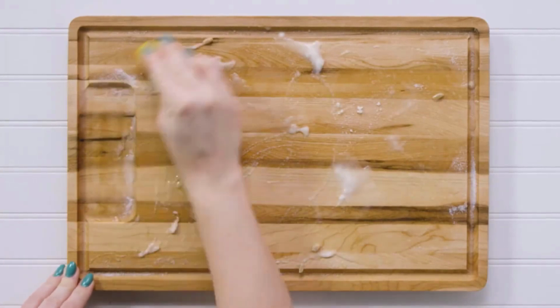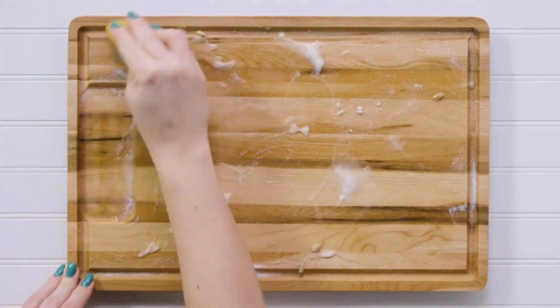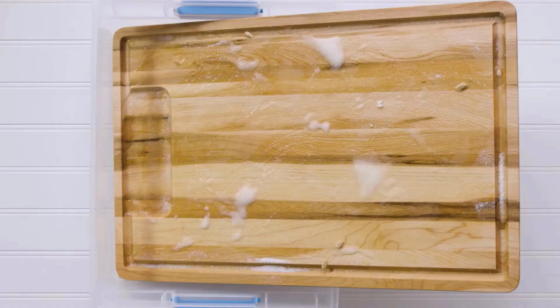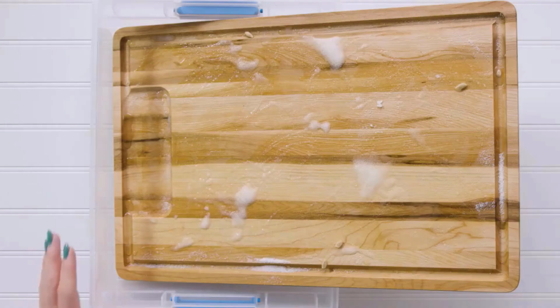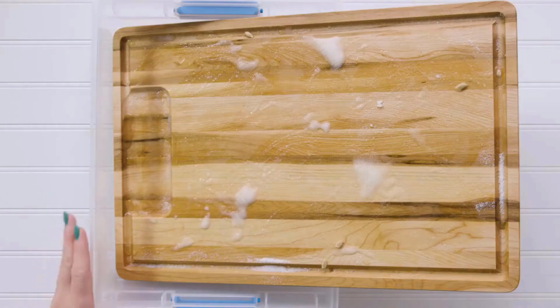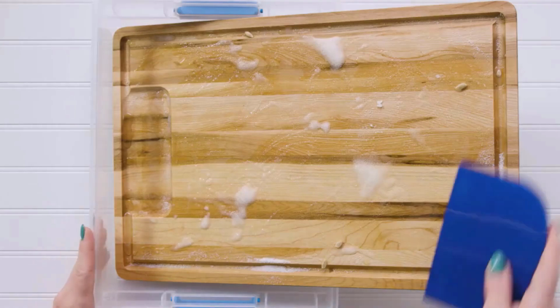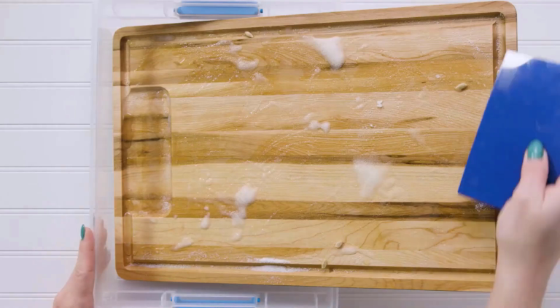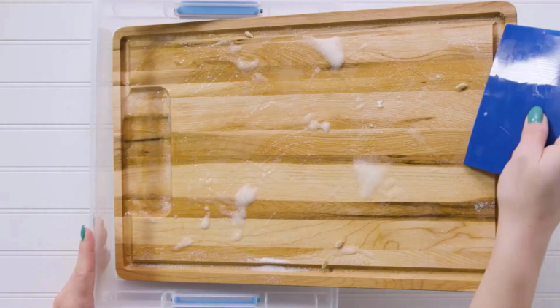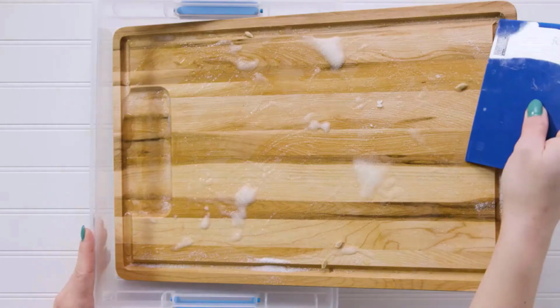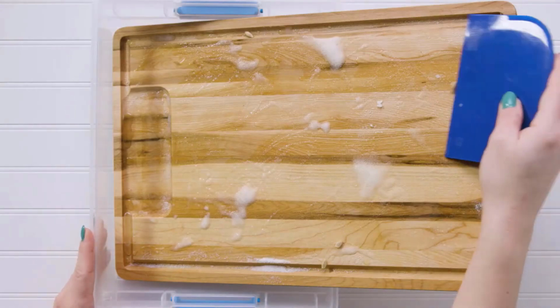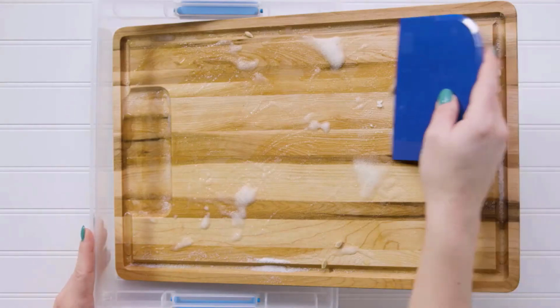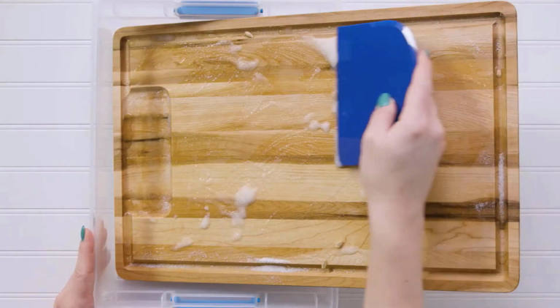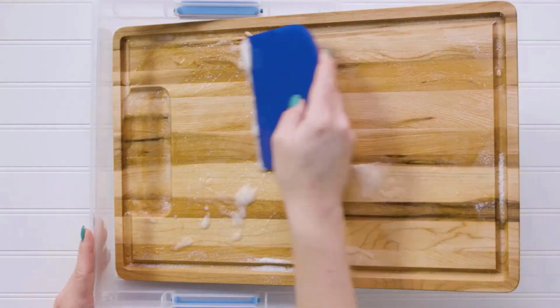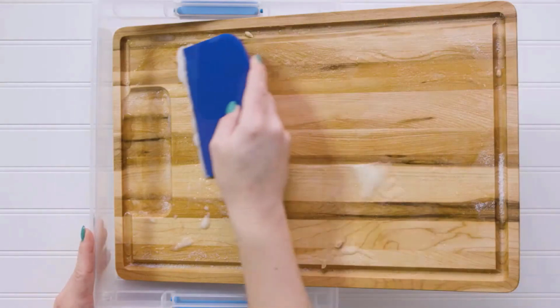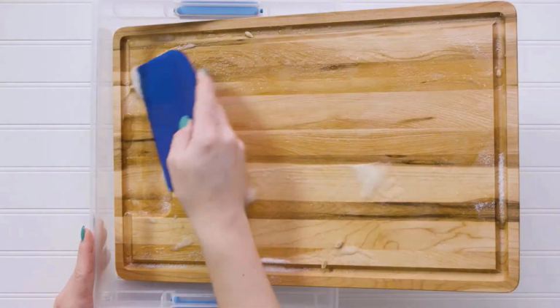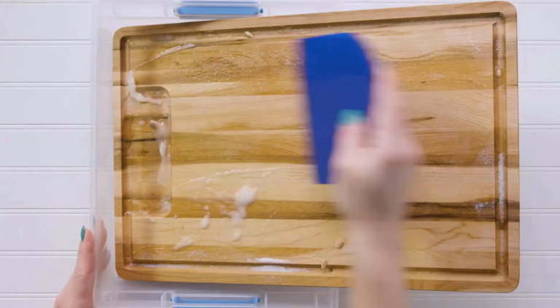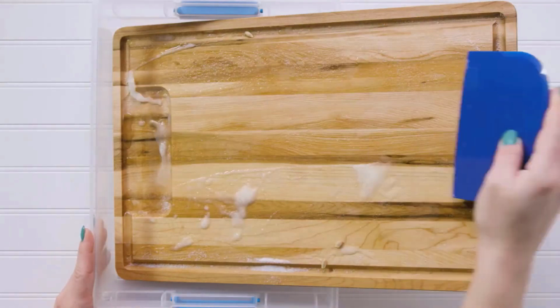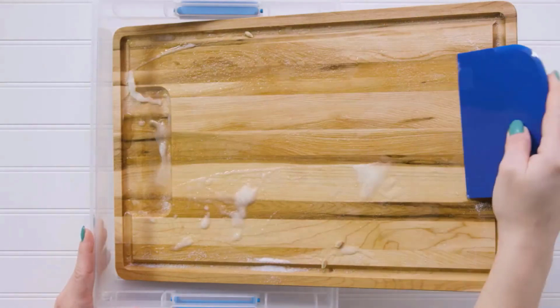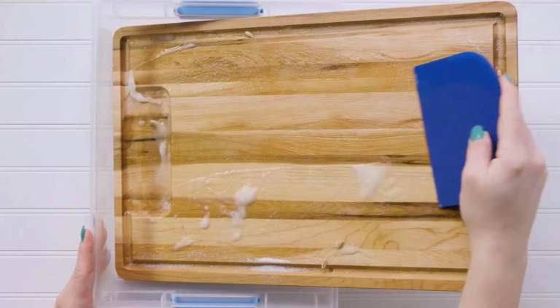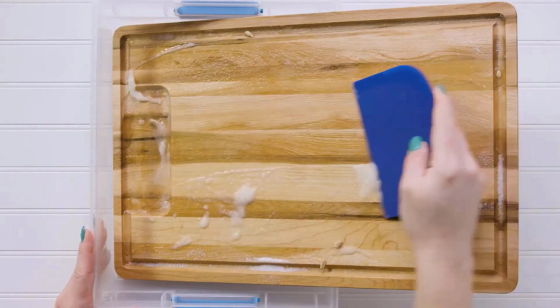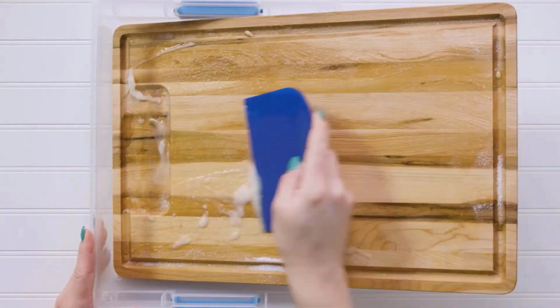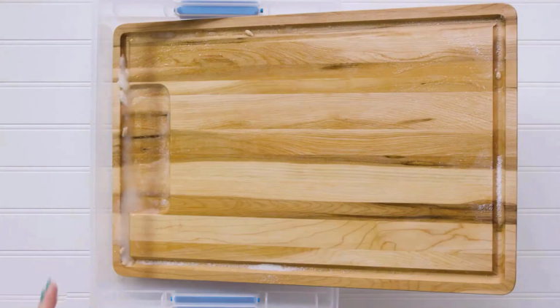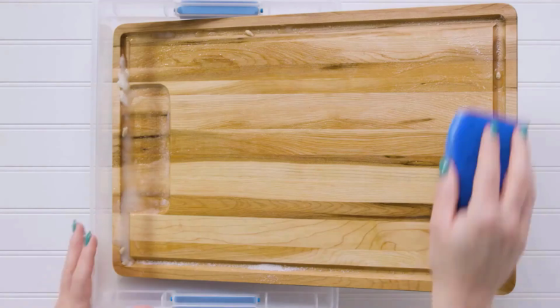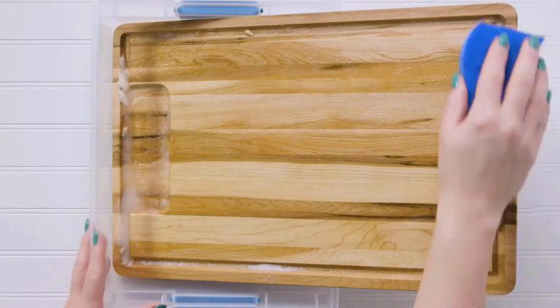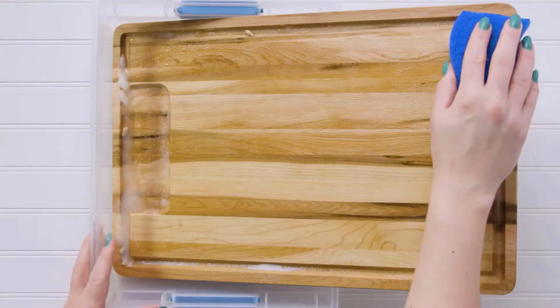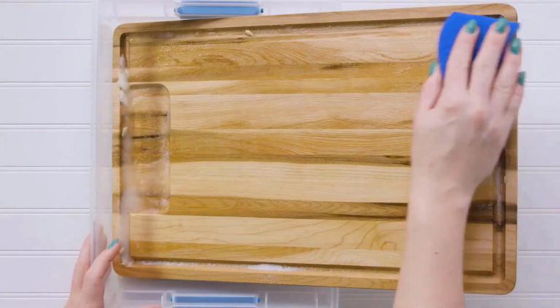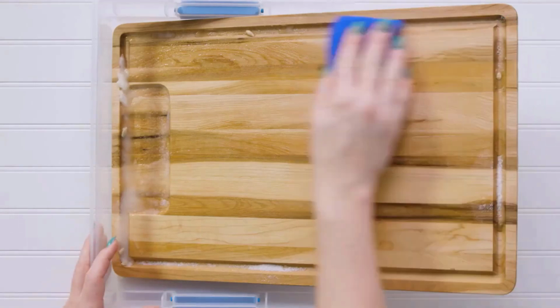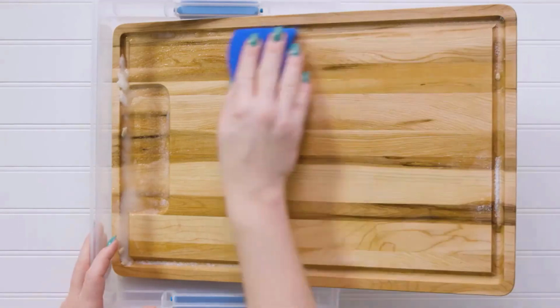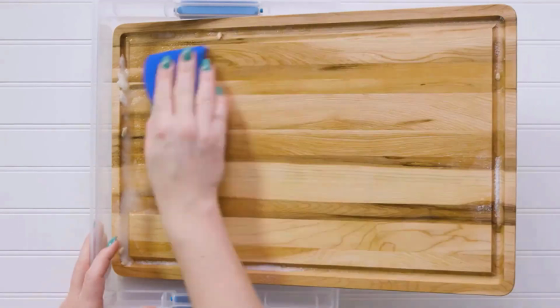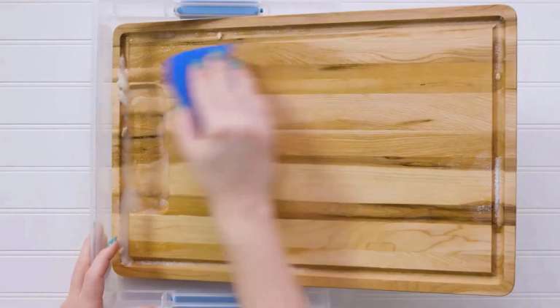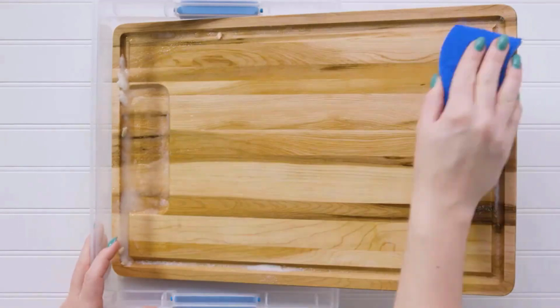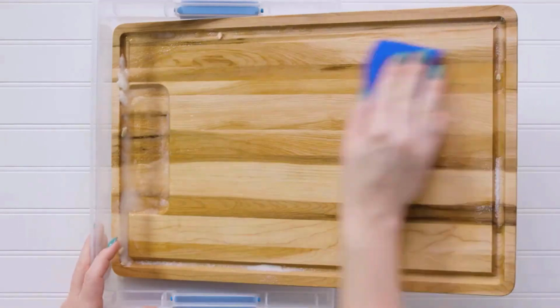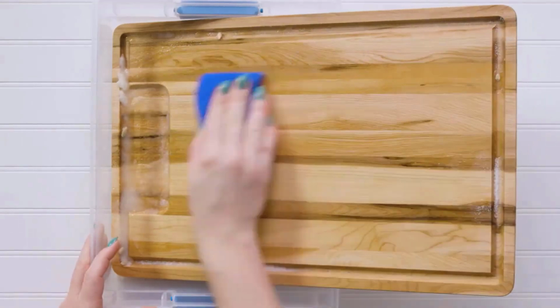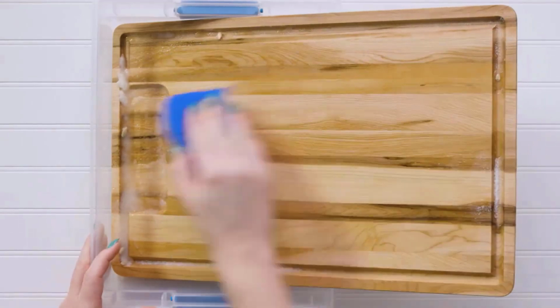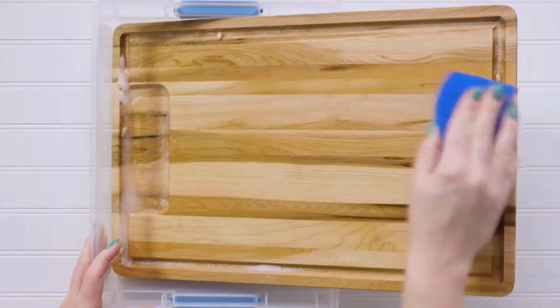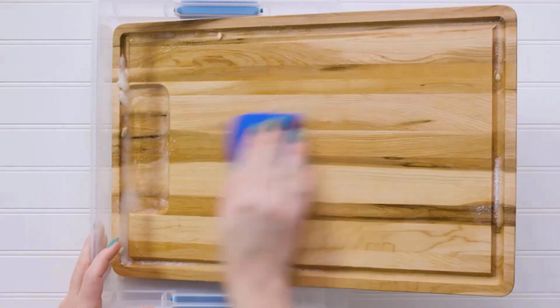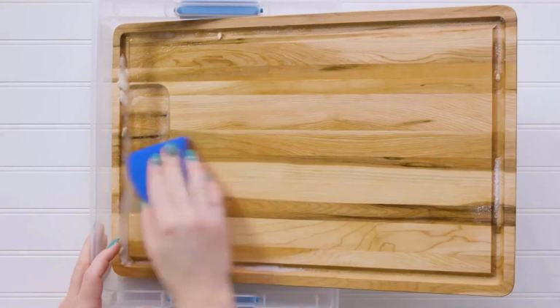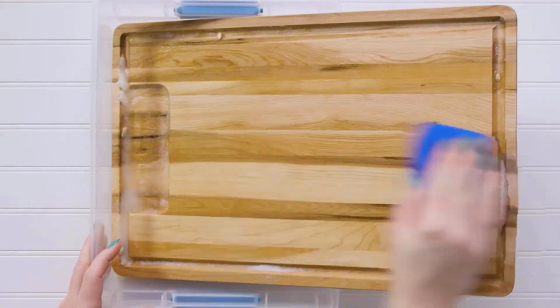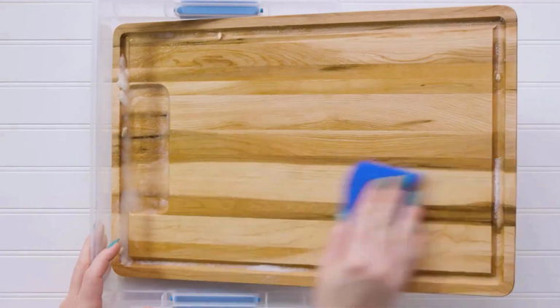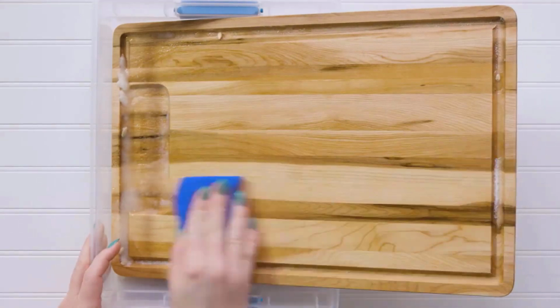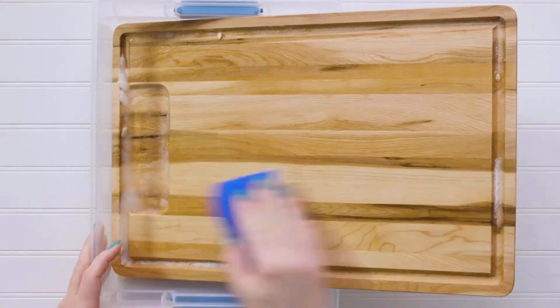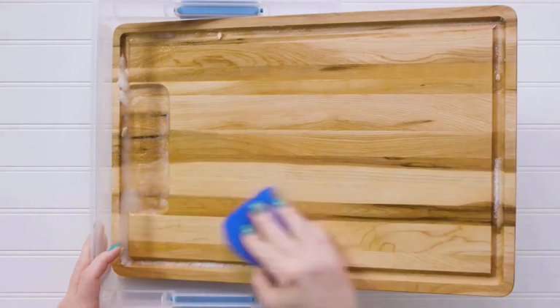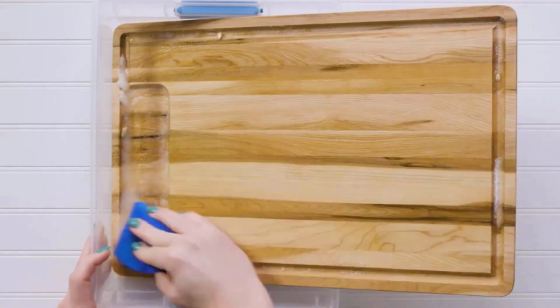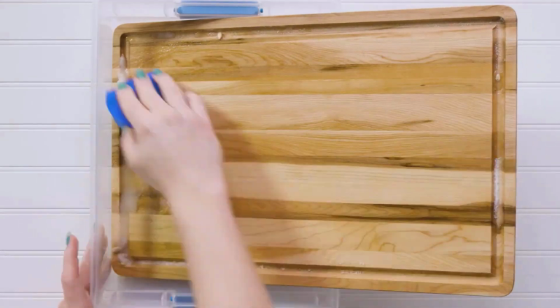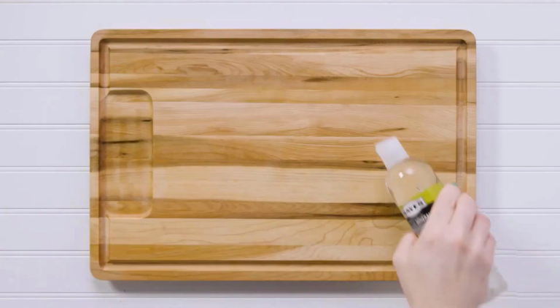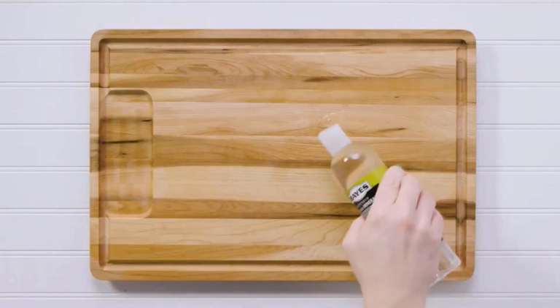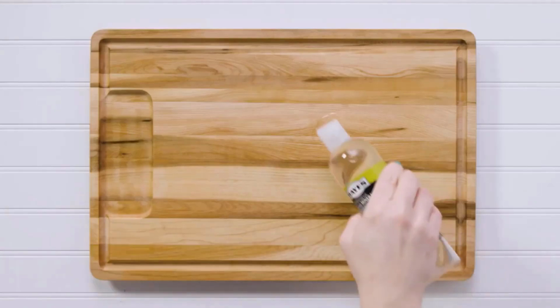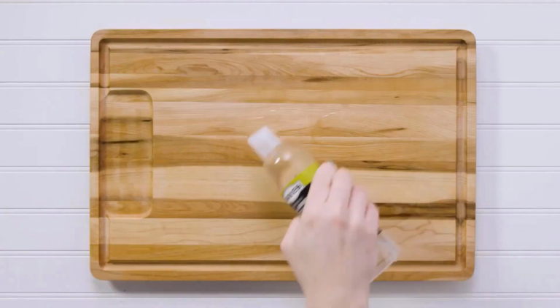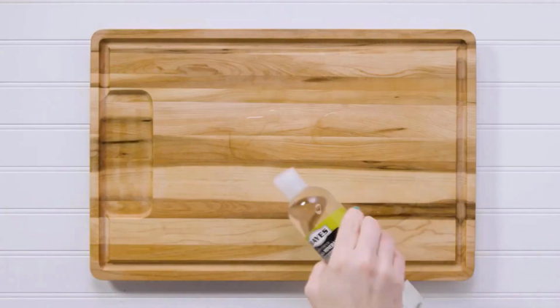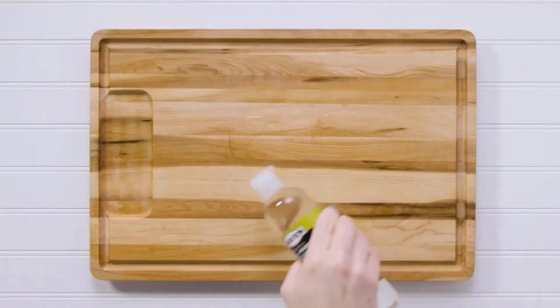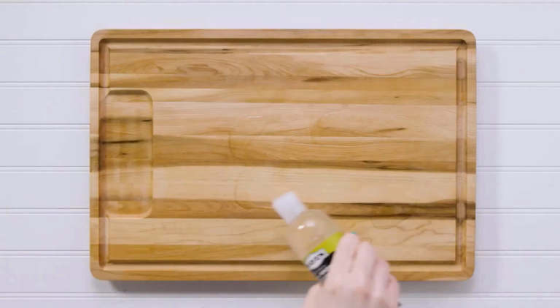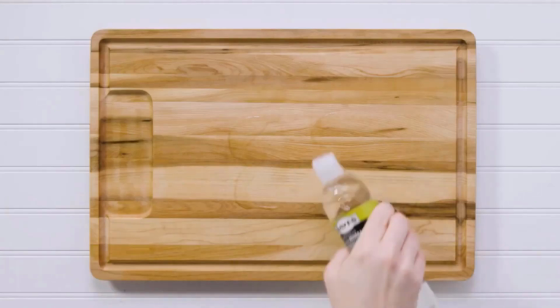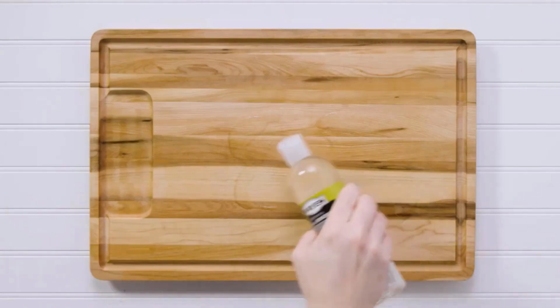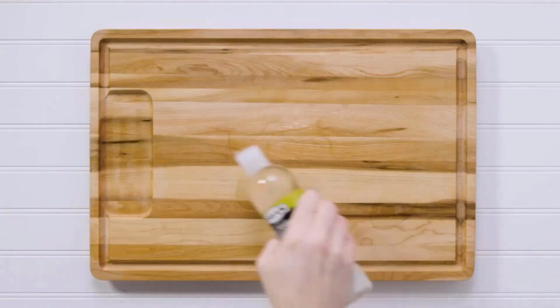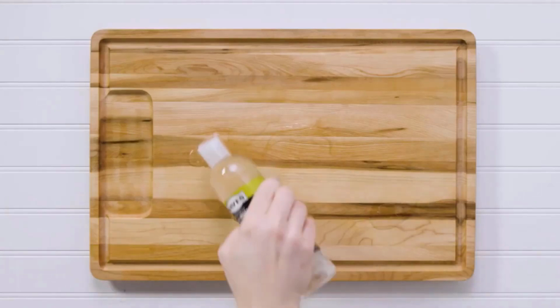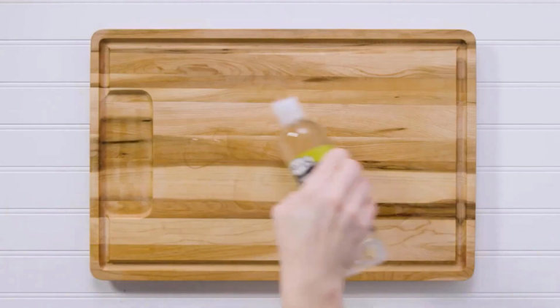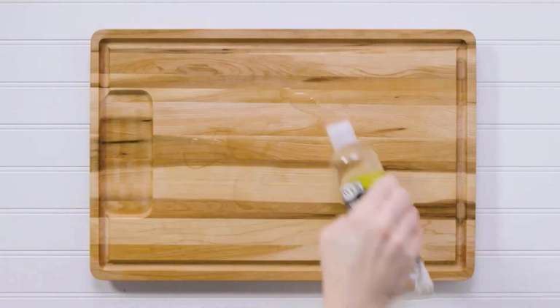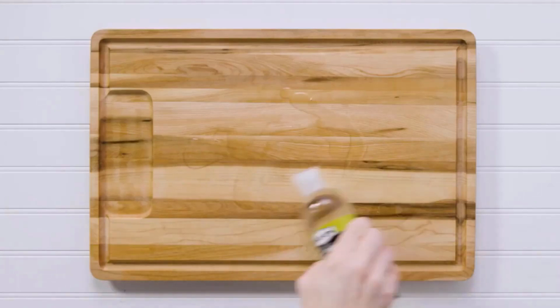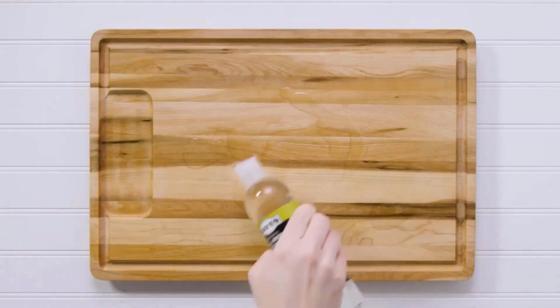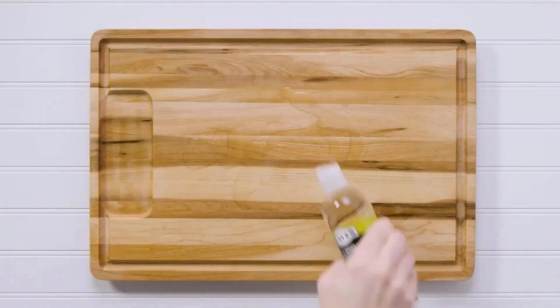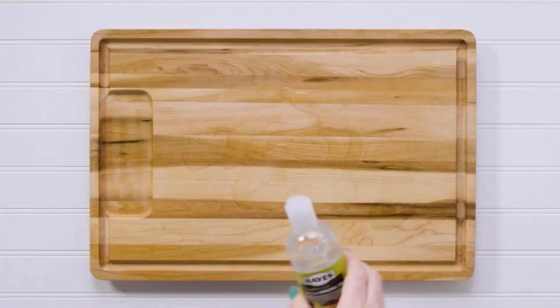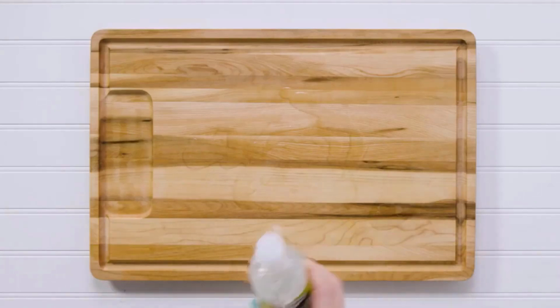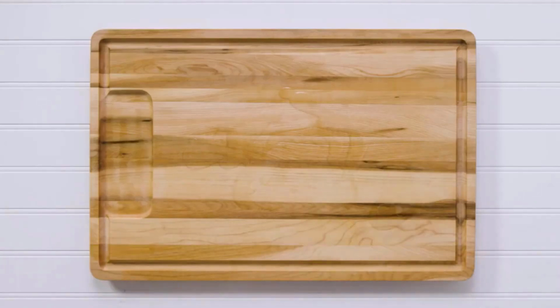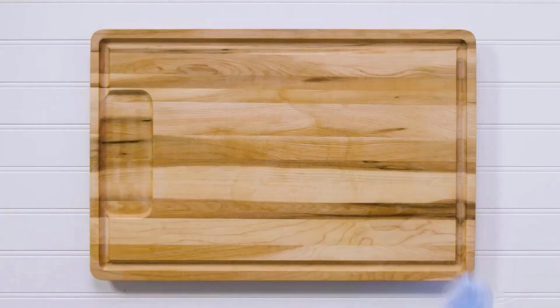Scrape off the liquid from the board, clean with a towel, and then sprinkle oil on it, spreading it with a clean cloth.